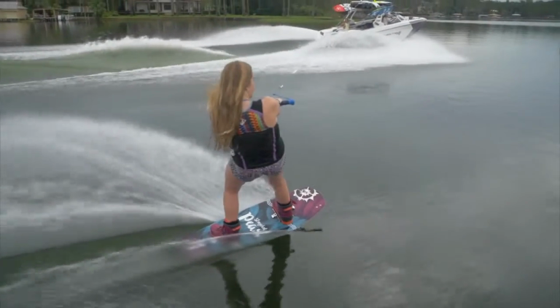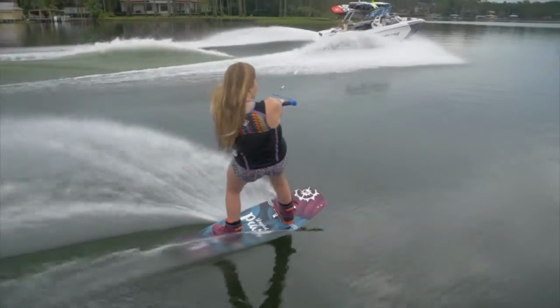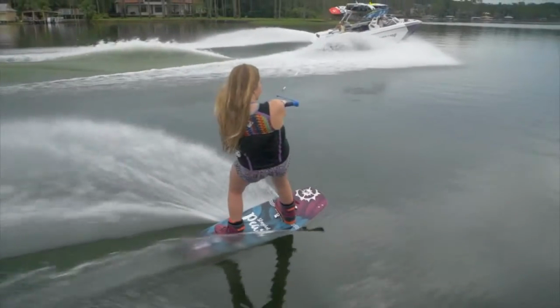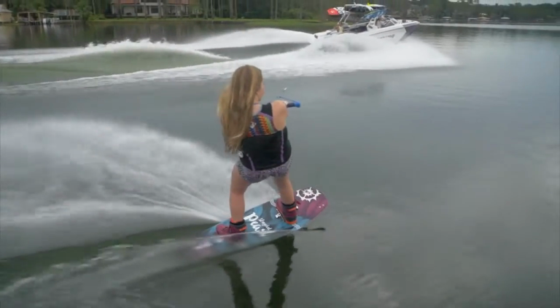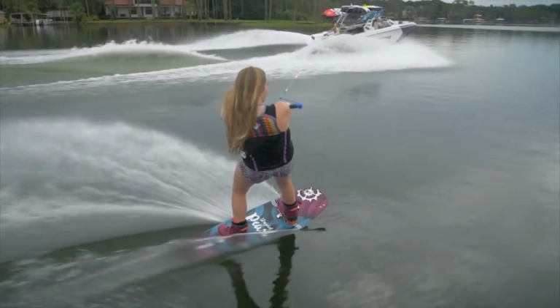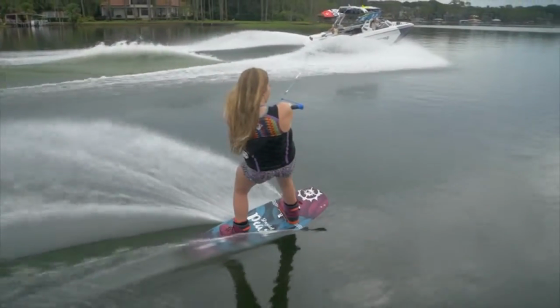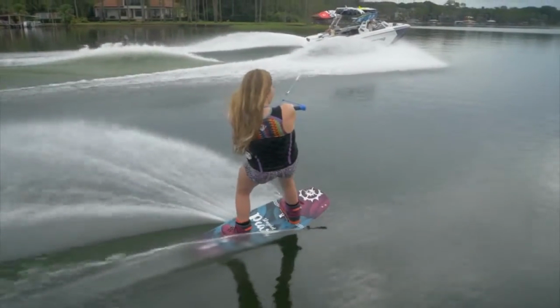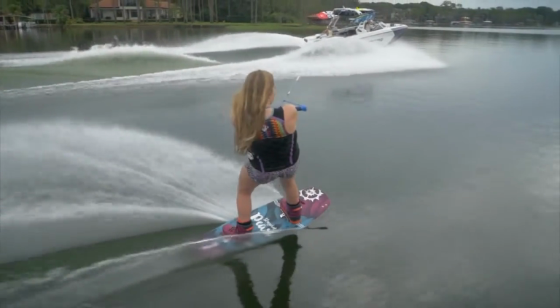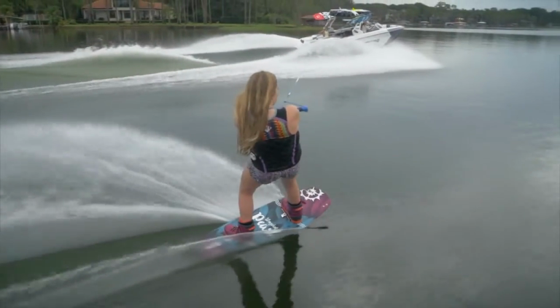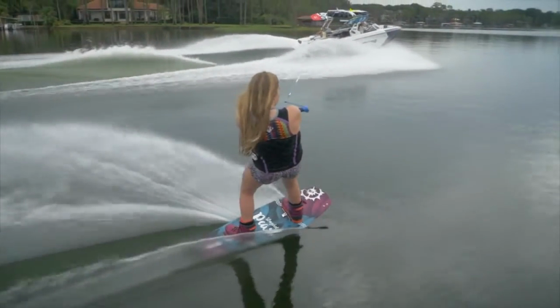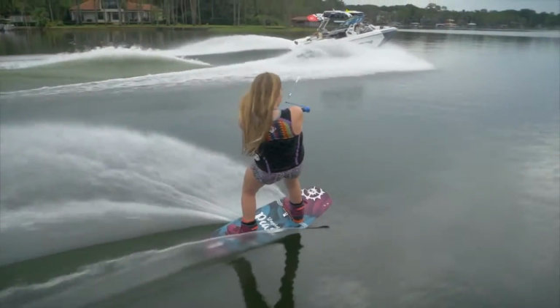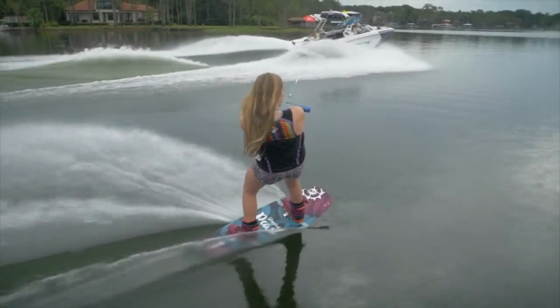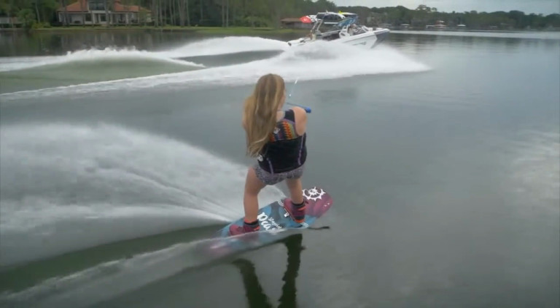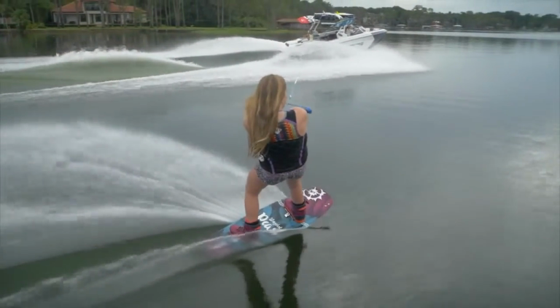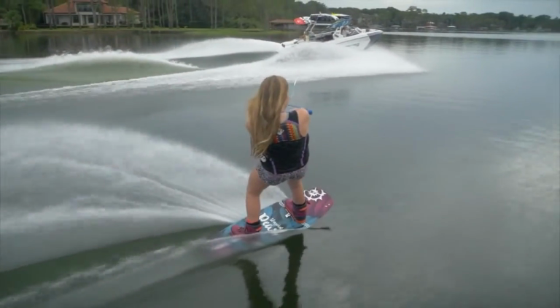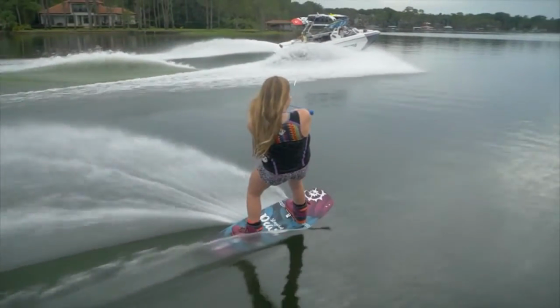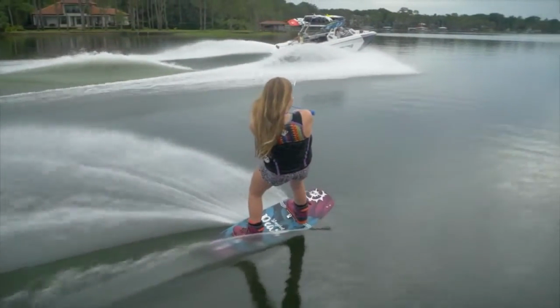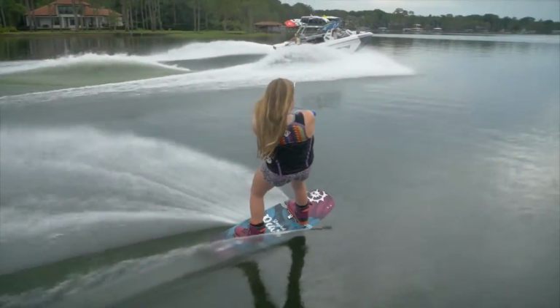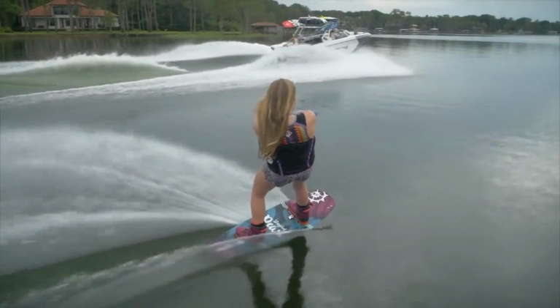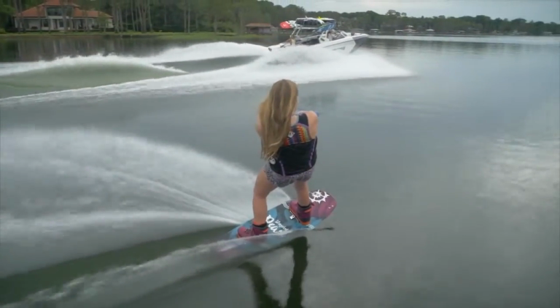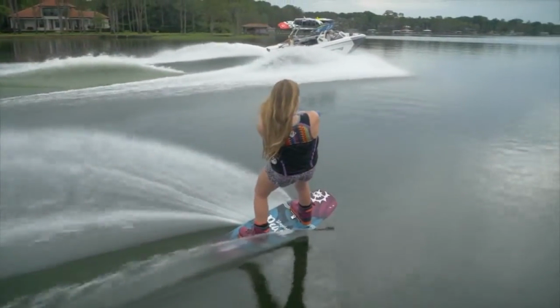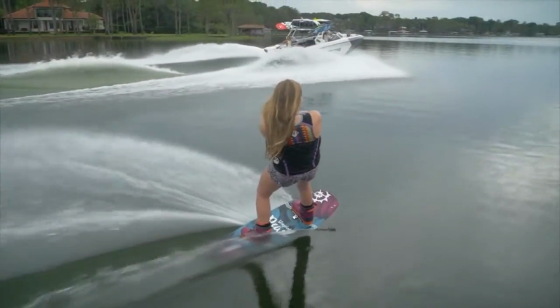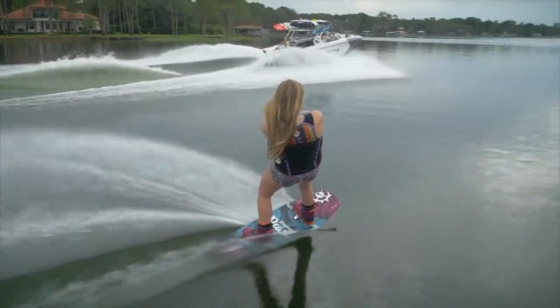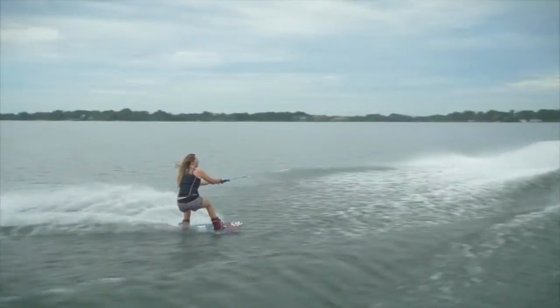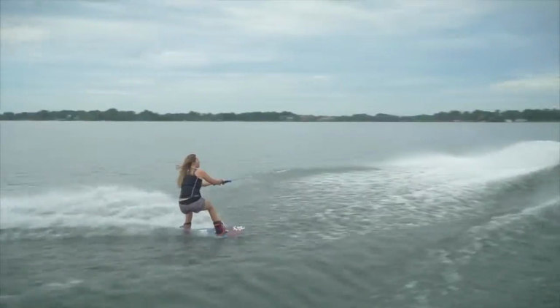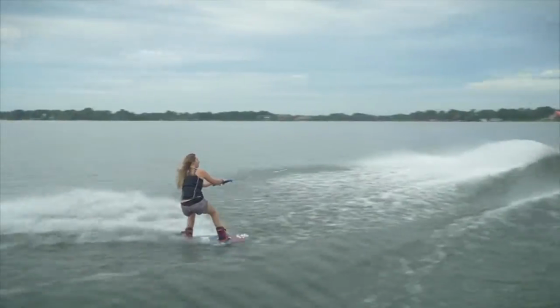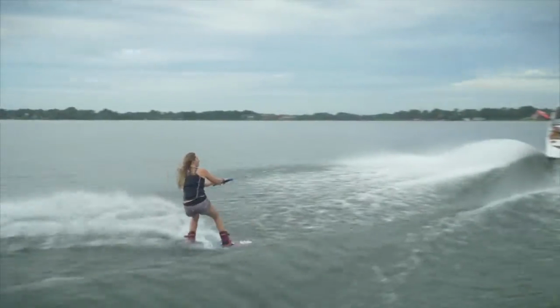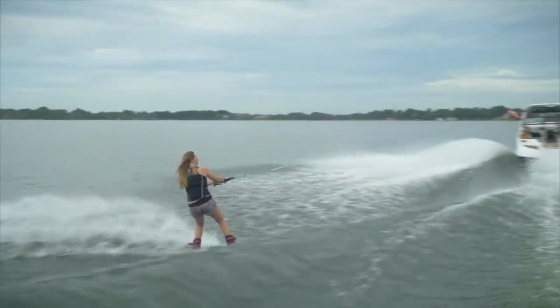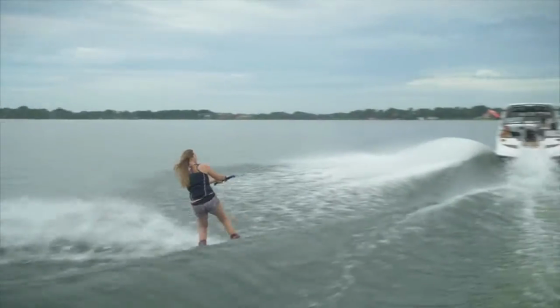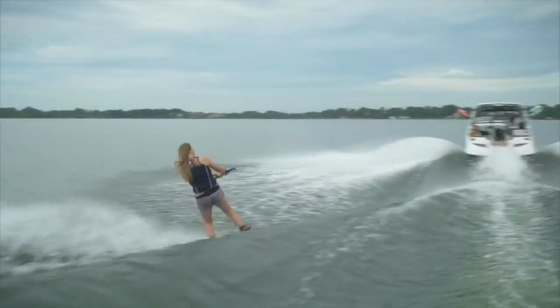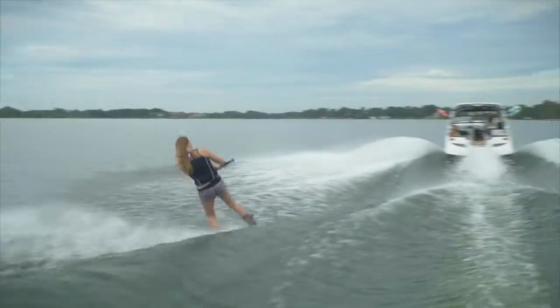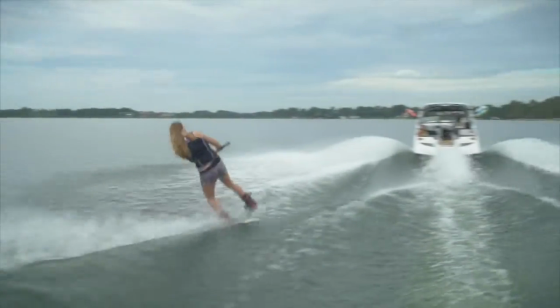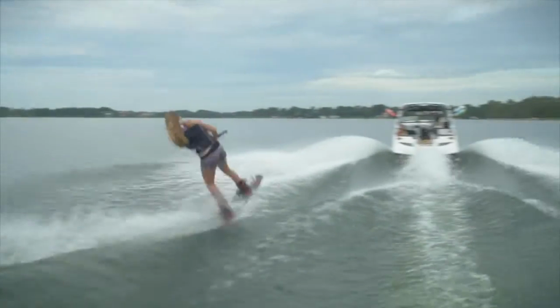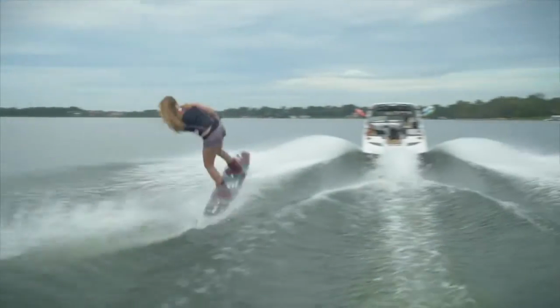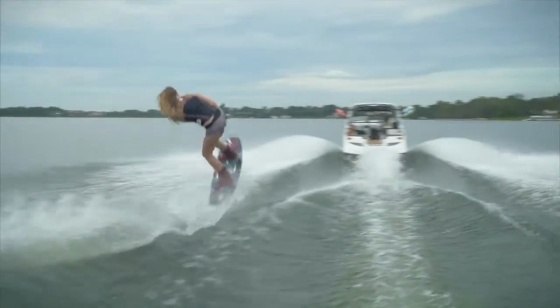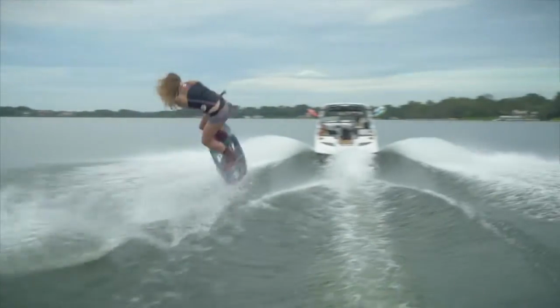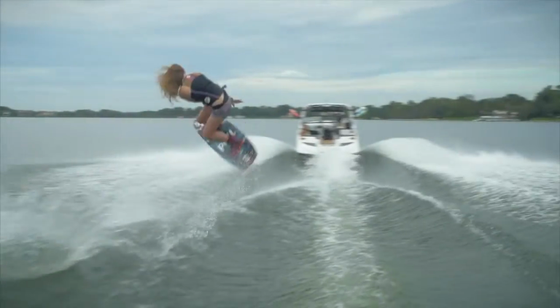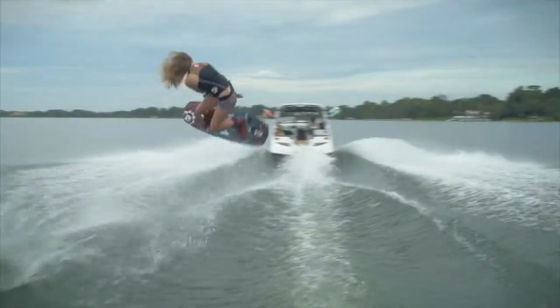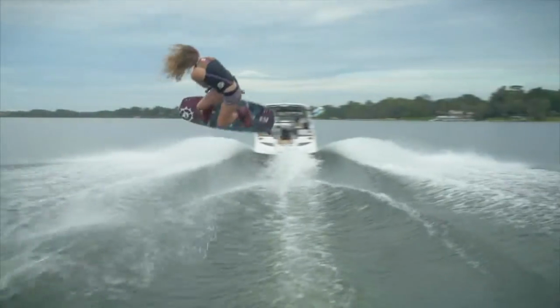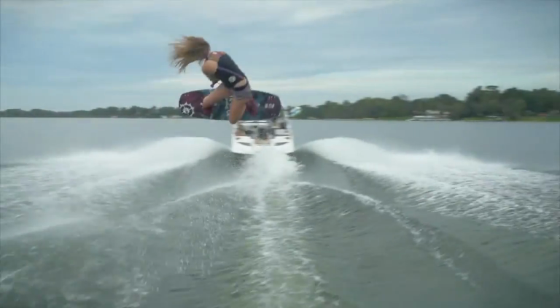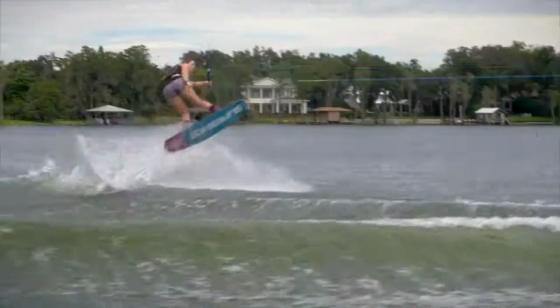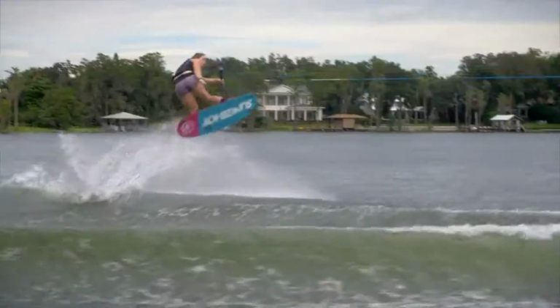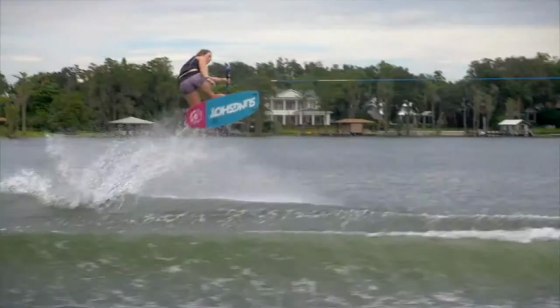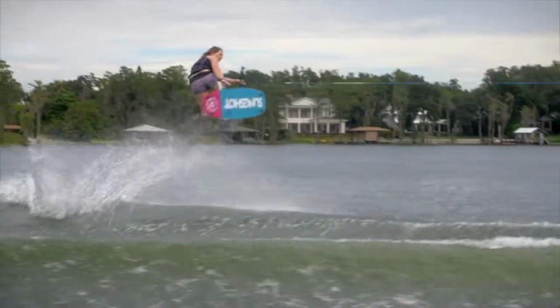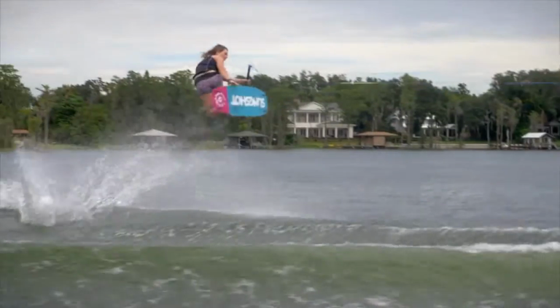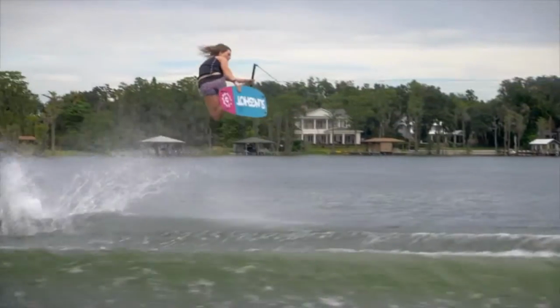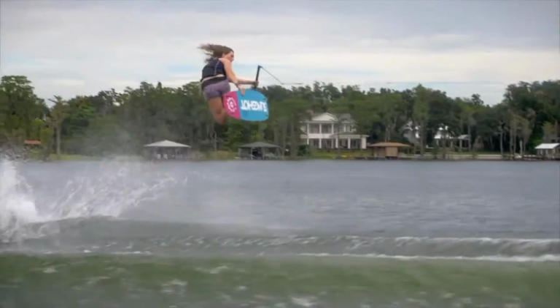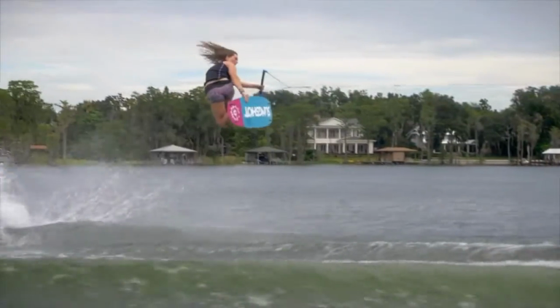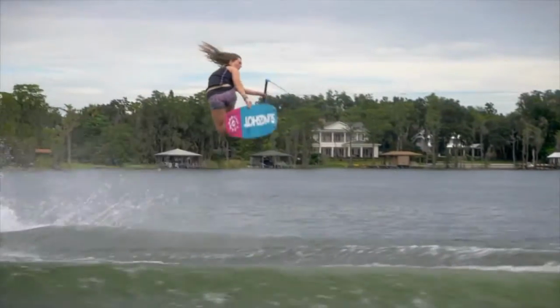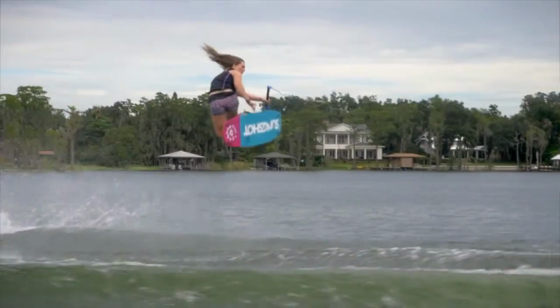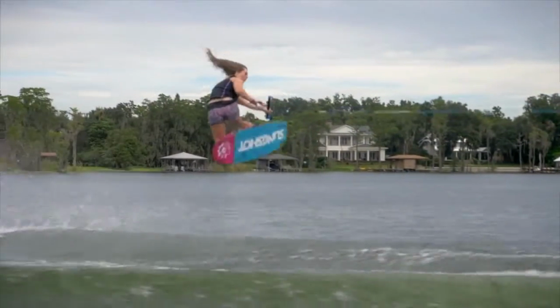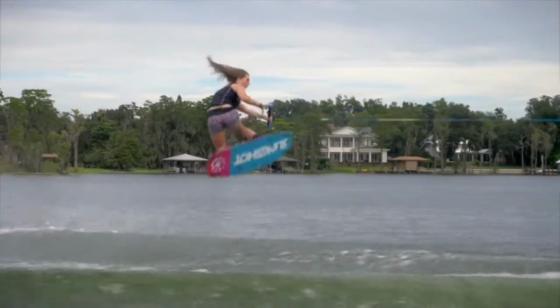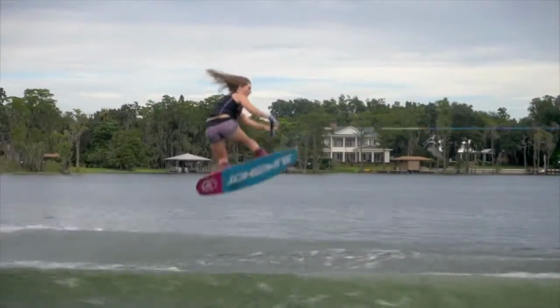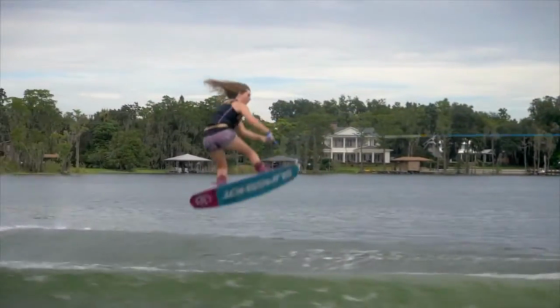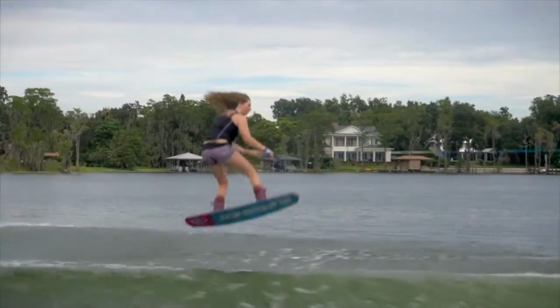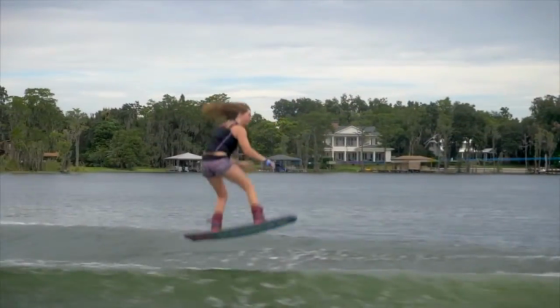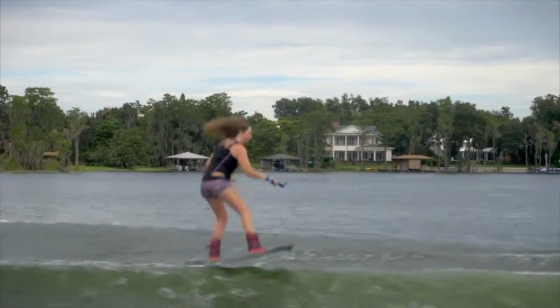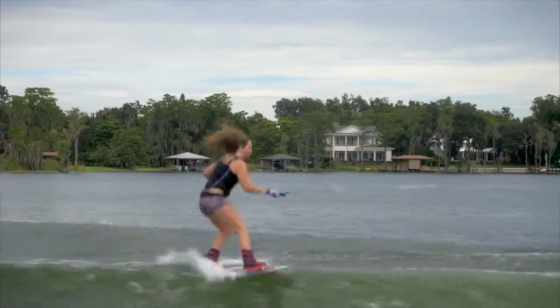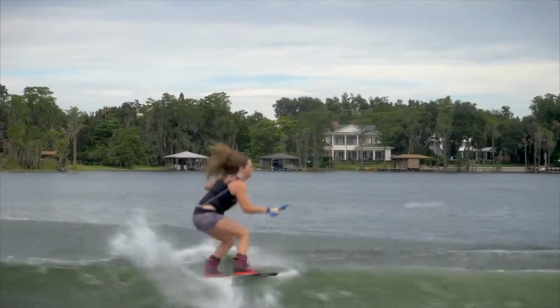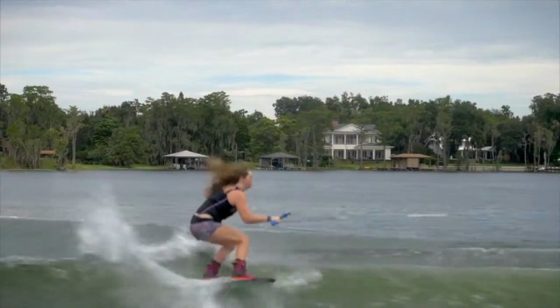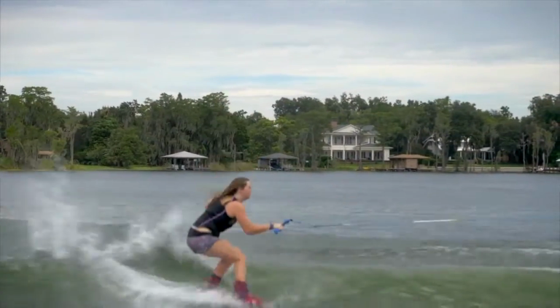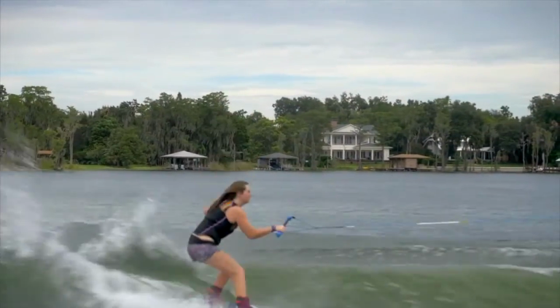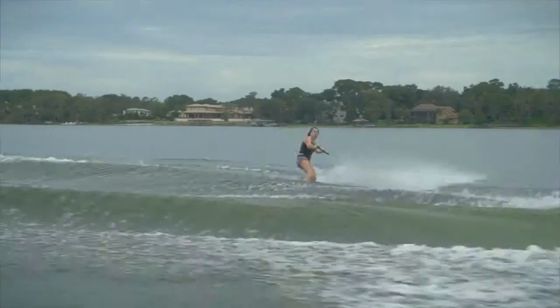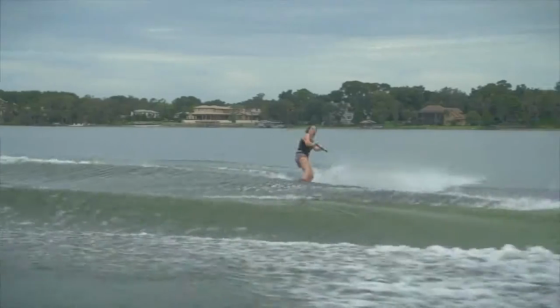The medium flex pattern gives the board excellent pop off the wake and also provides cushion for bigger landings.